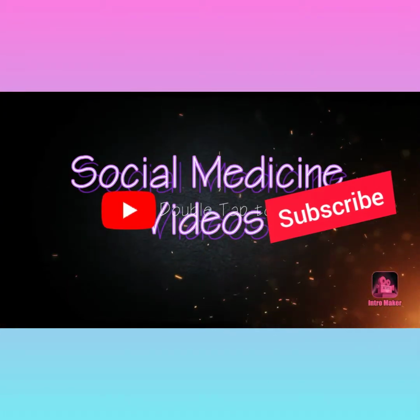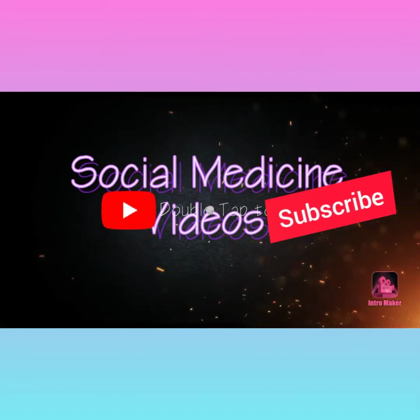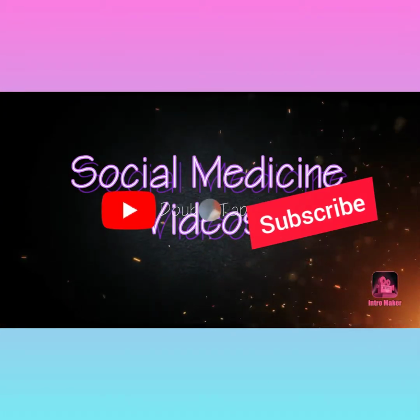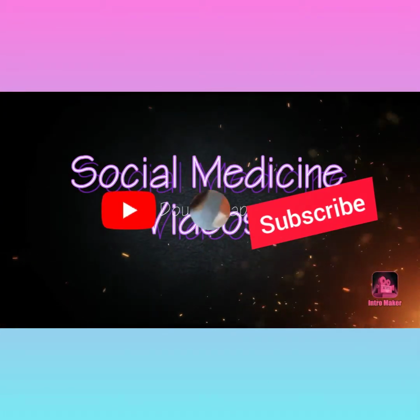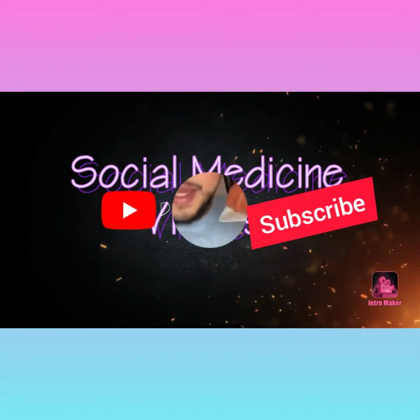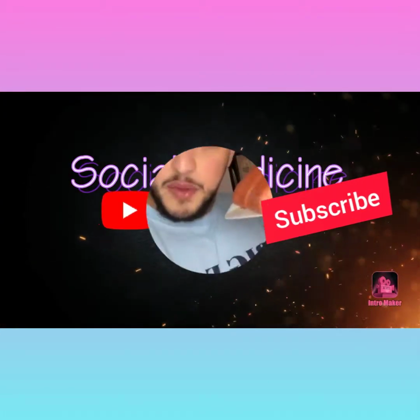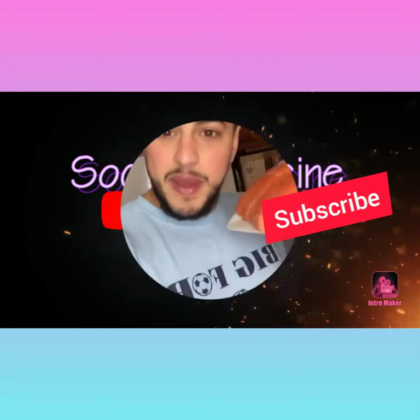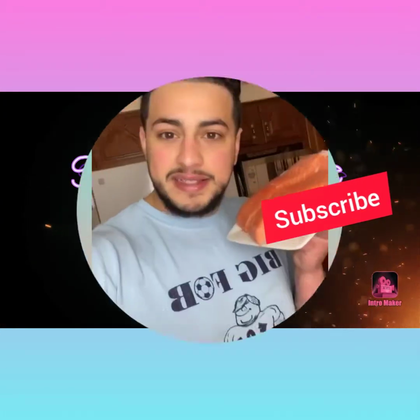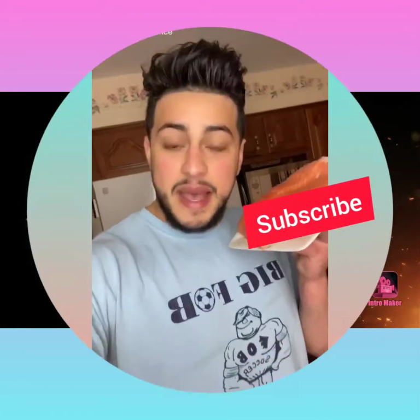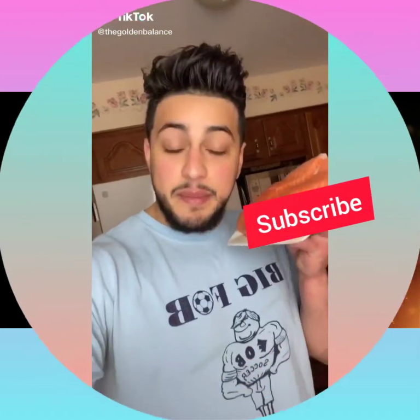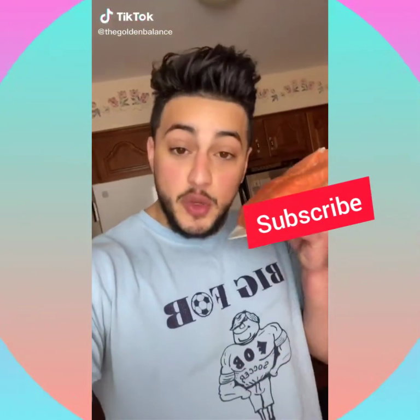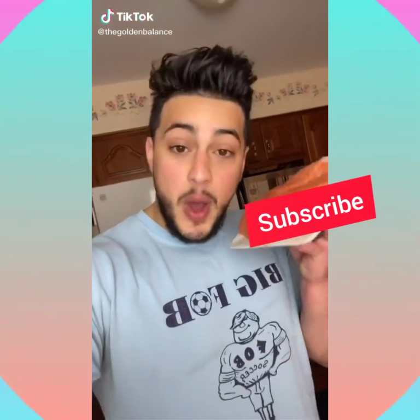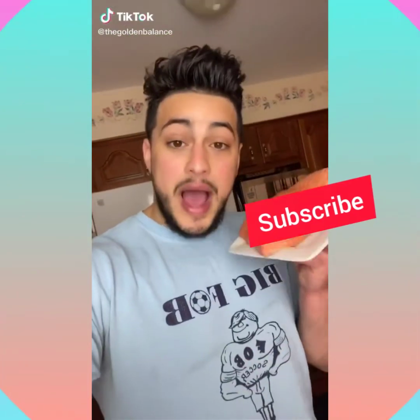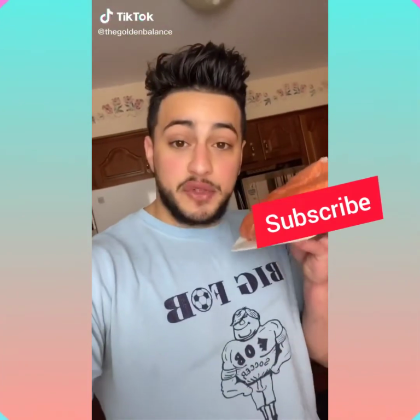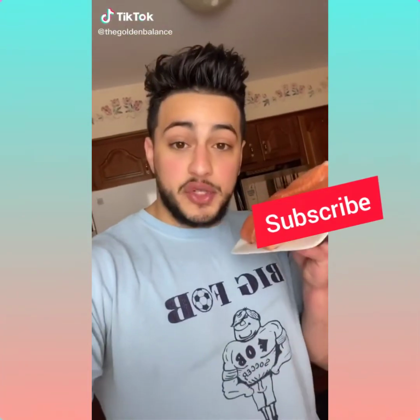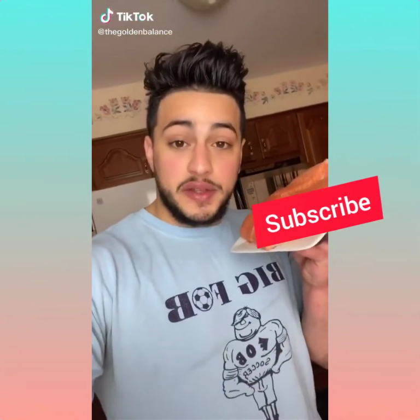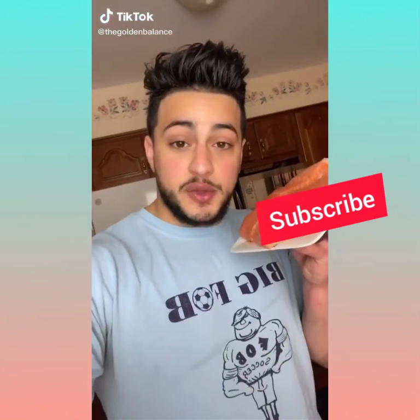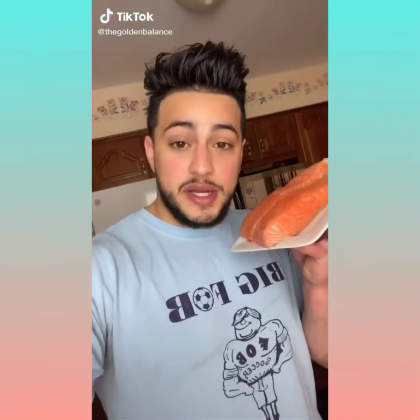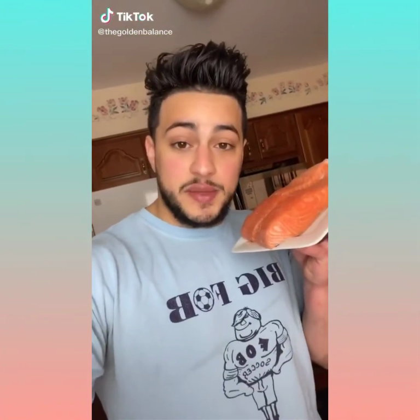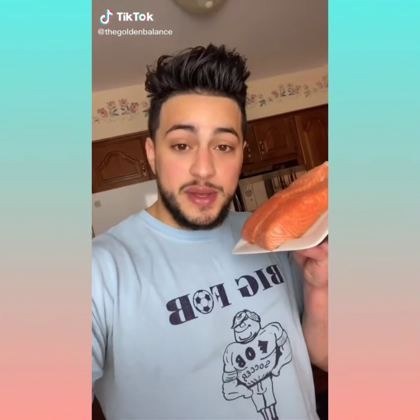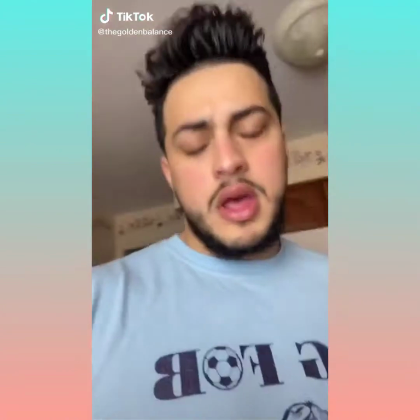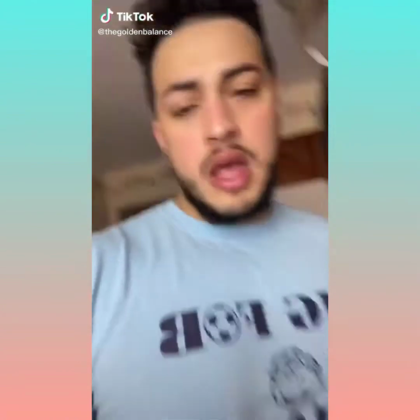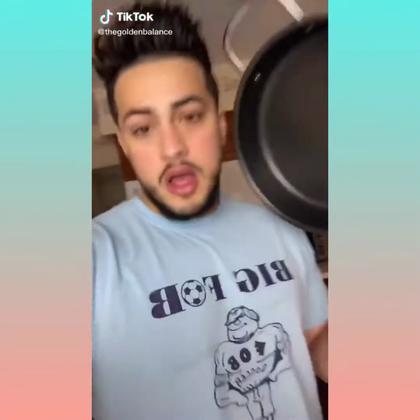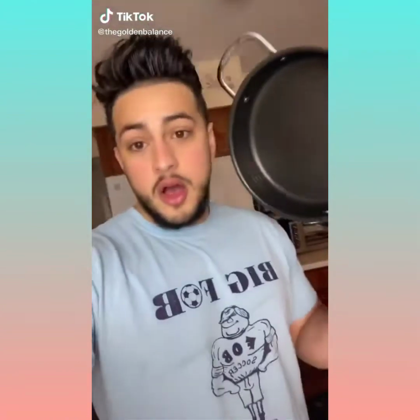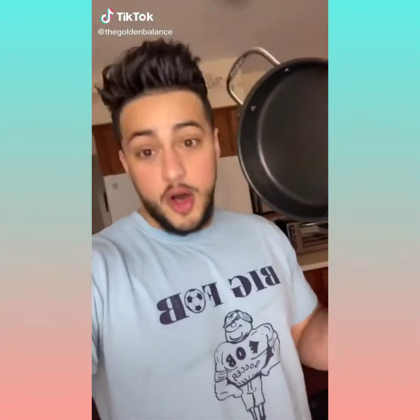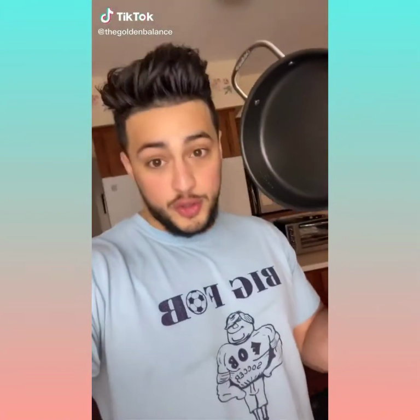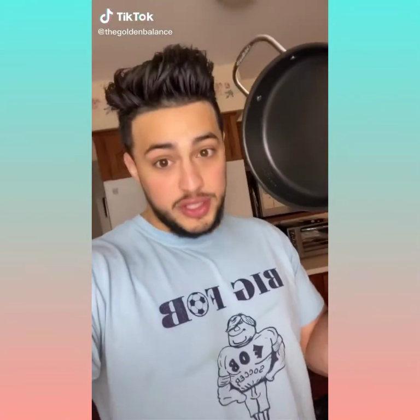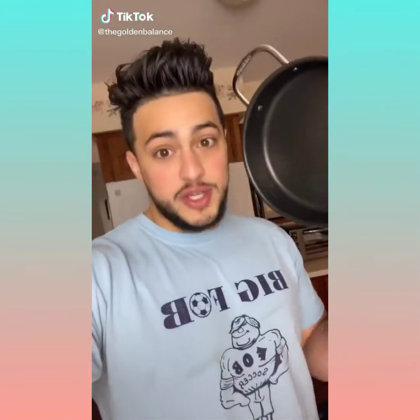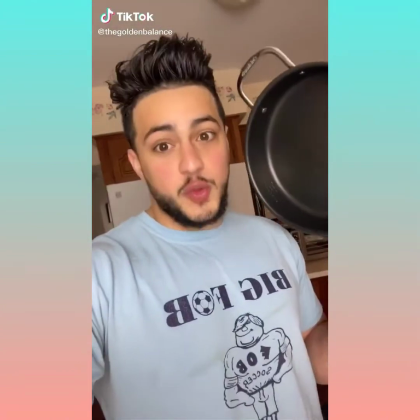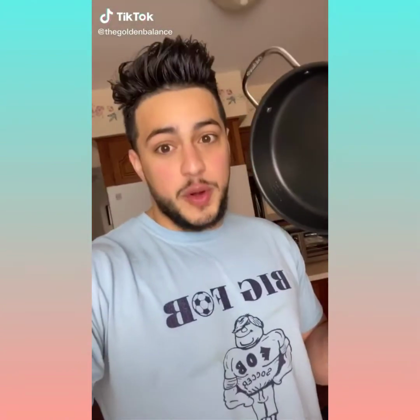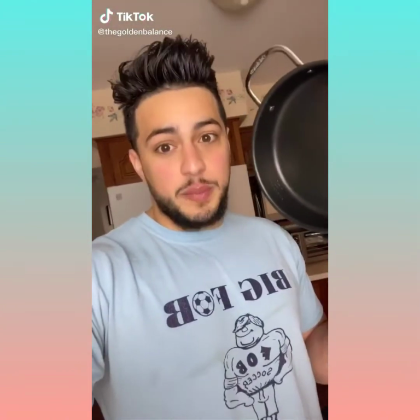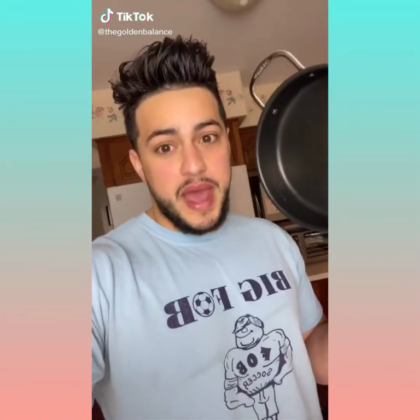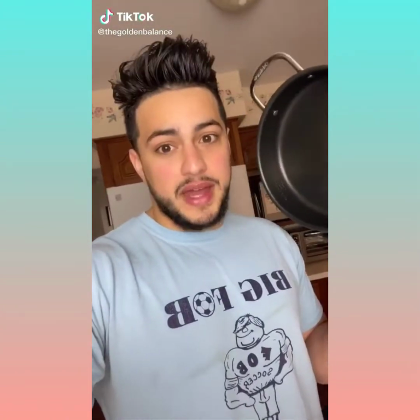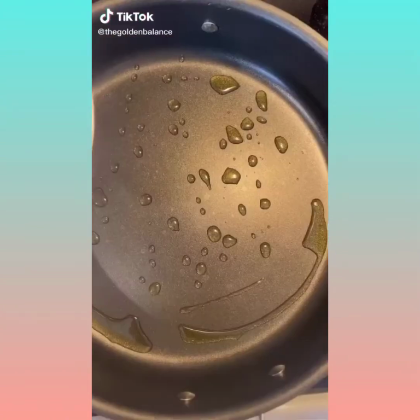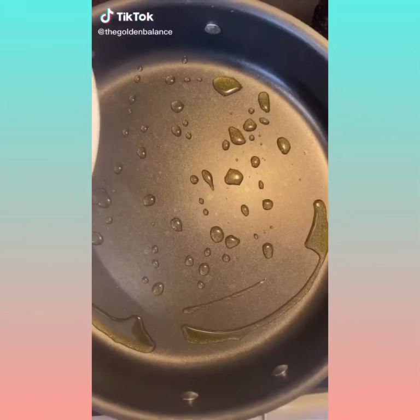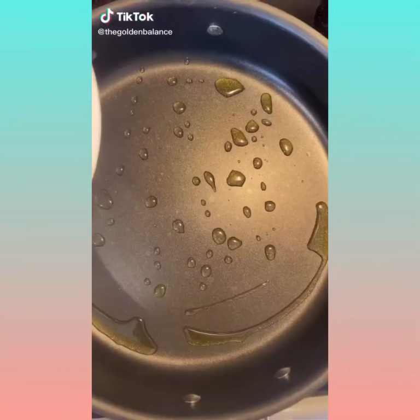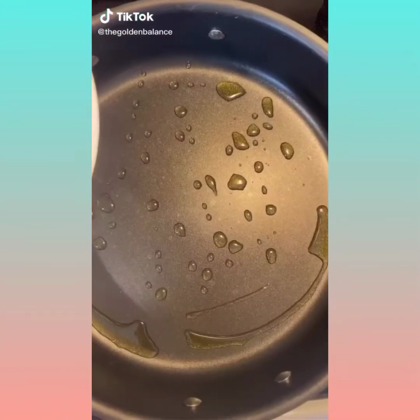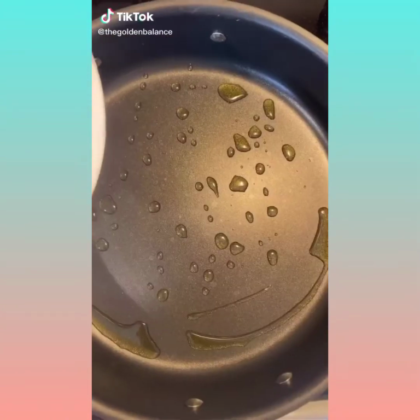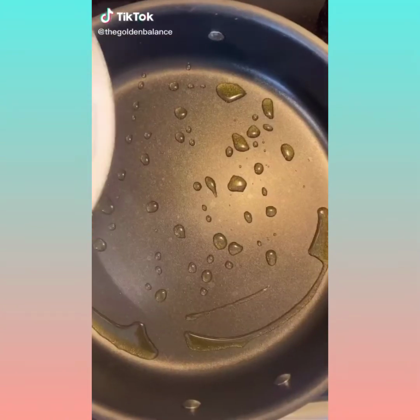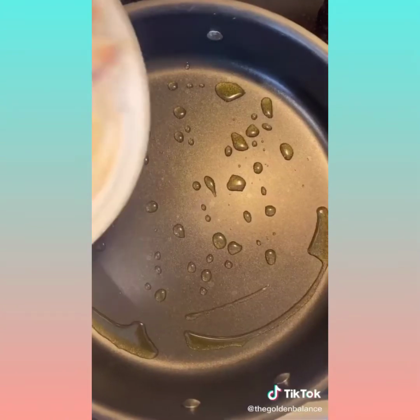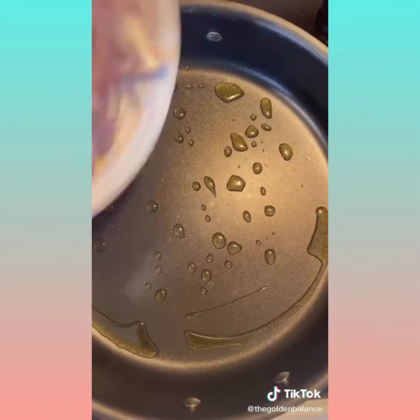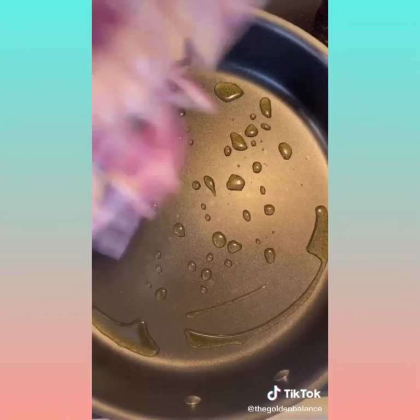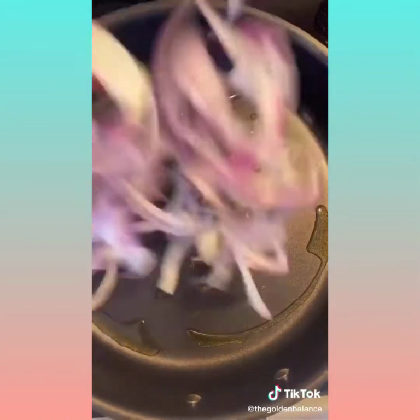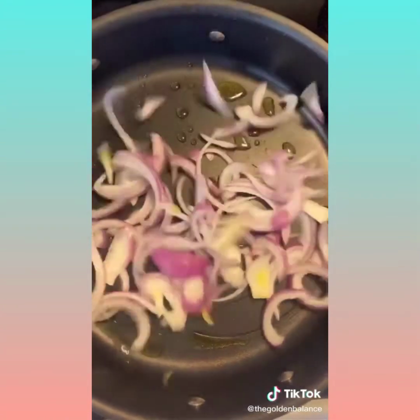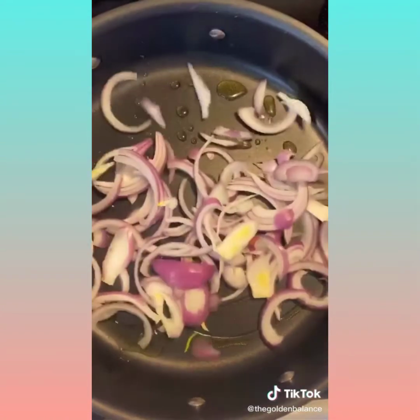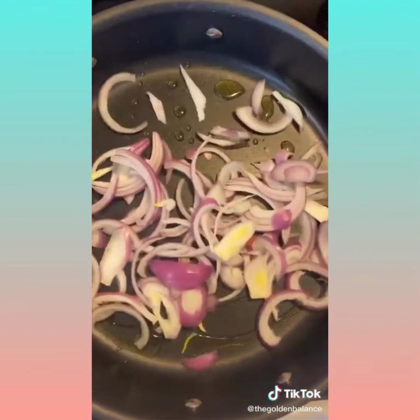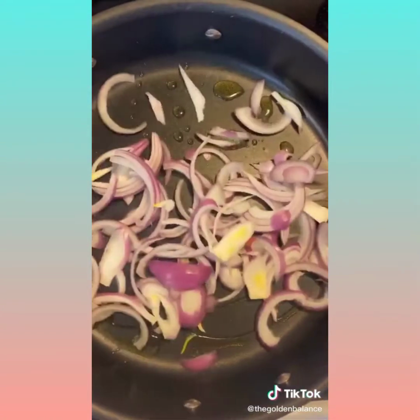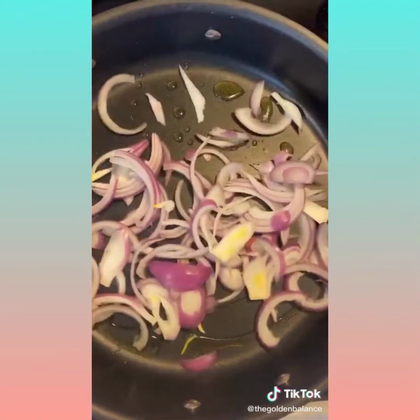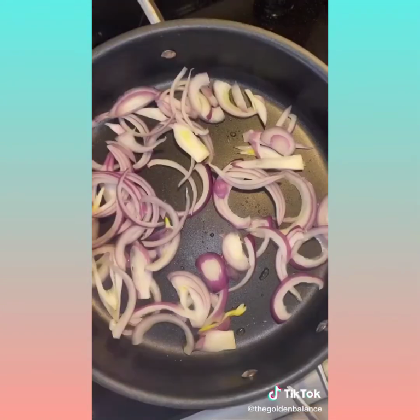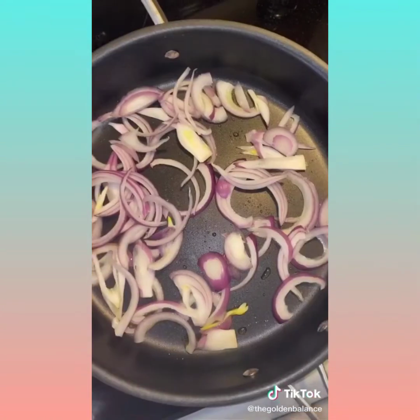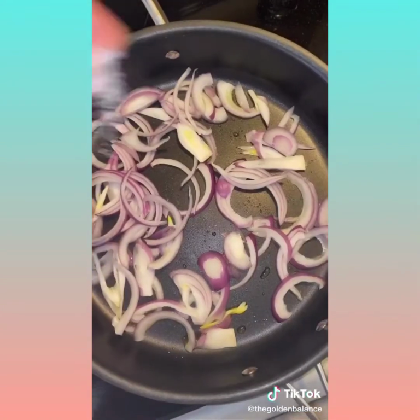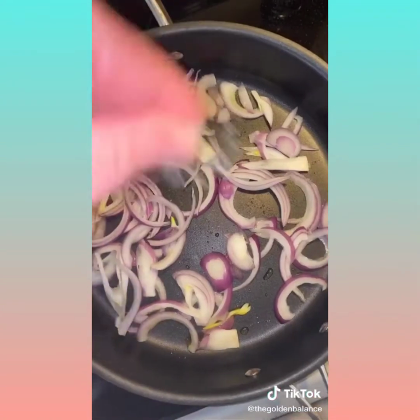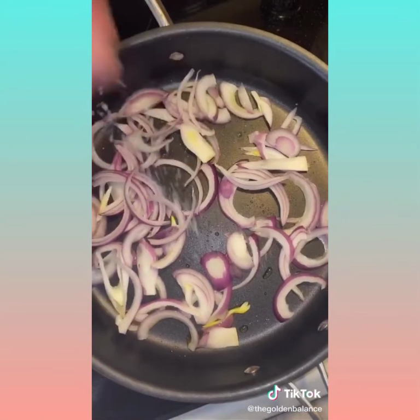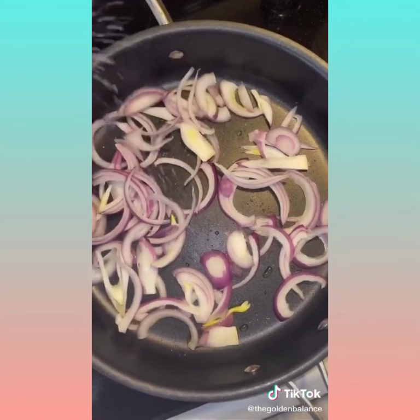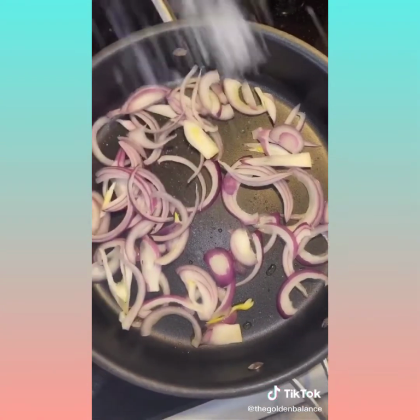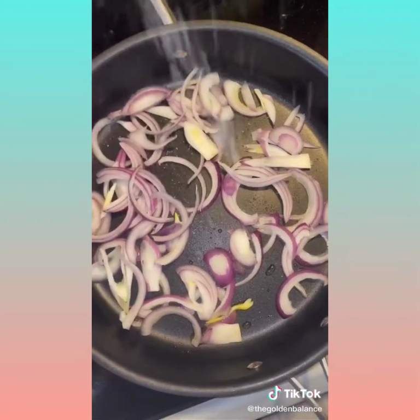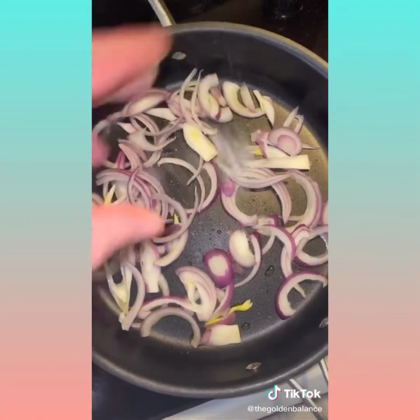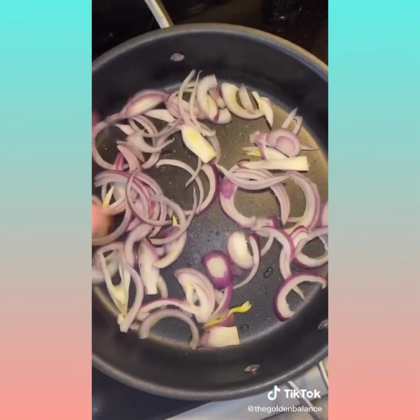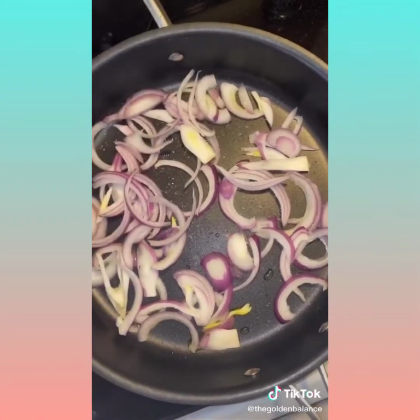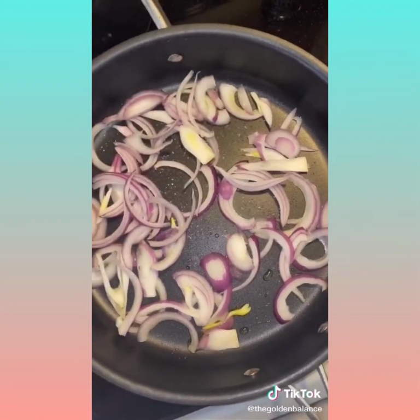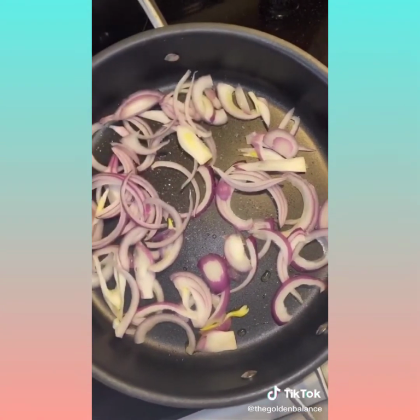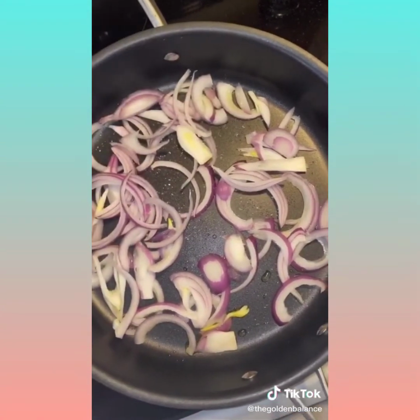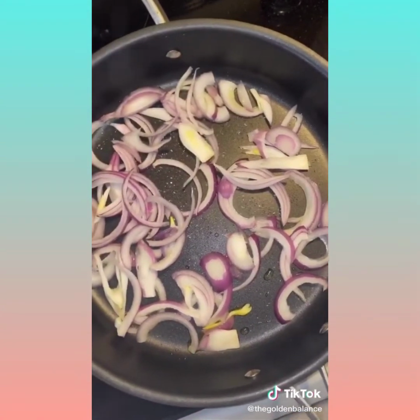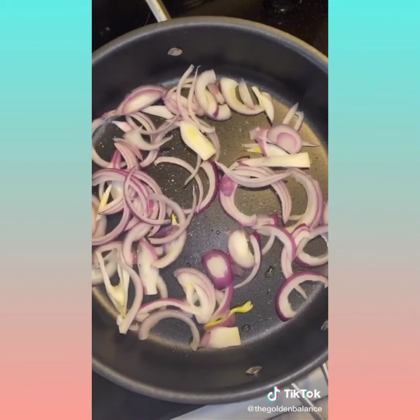Next time you make salmon, you have to try this recipe. All you need is one pan. To some oil add some onions, a pinch of salt, and saute for a couple minutes.